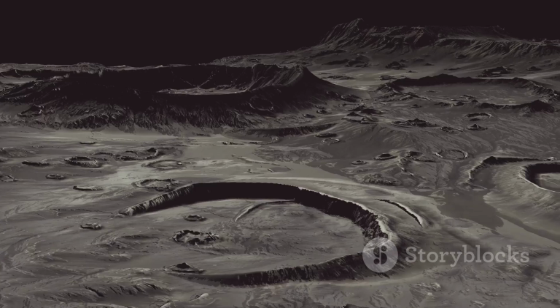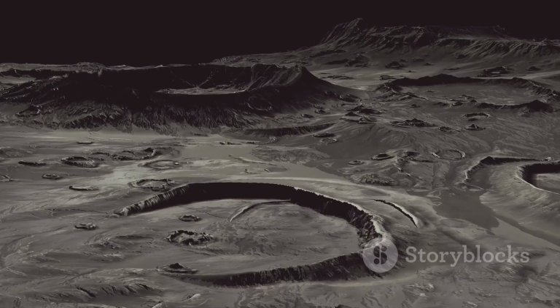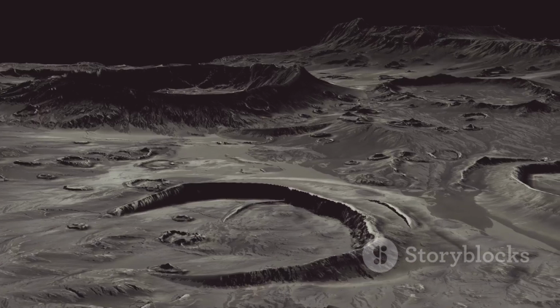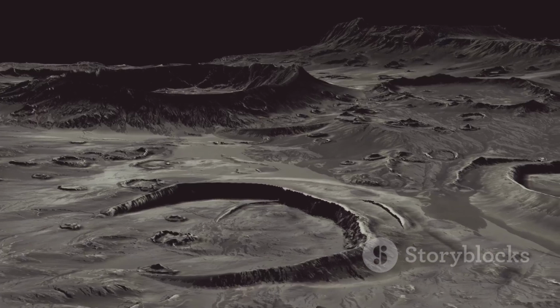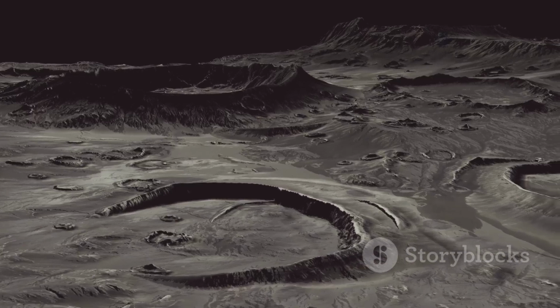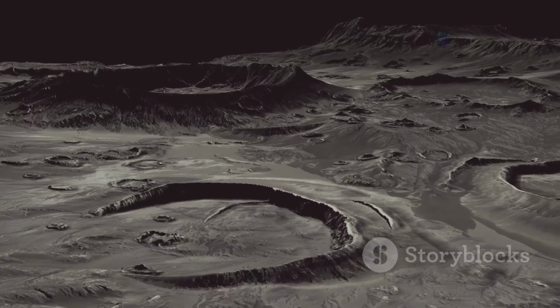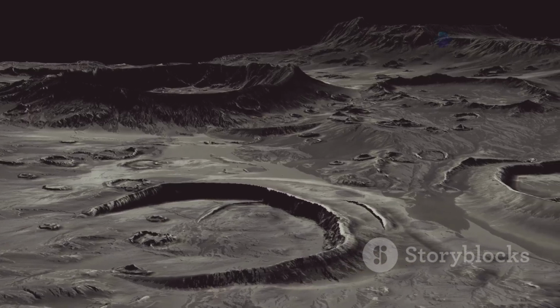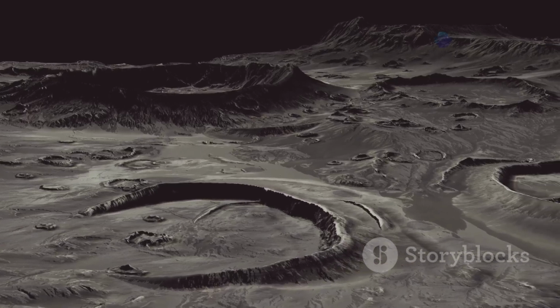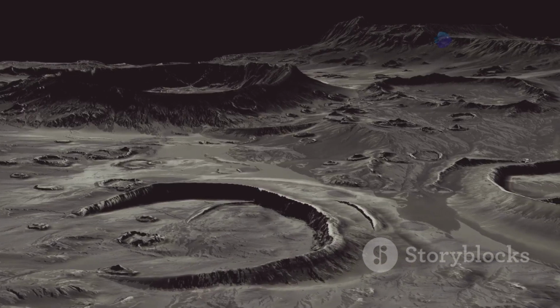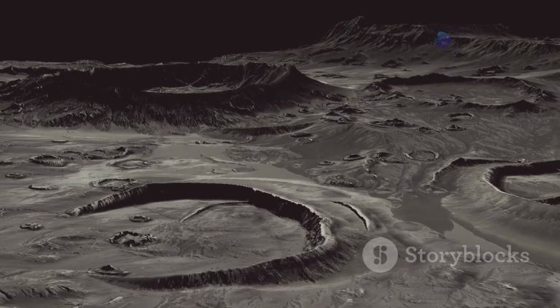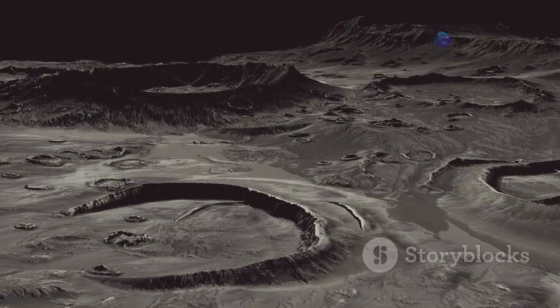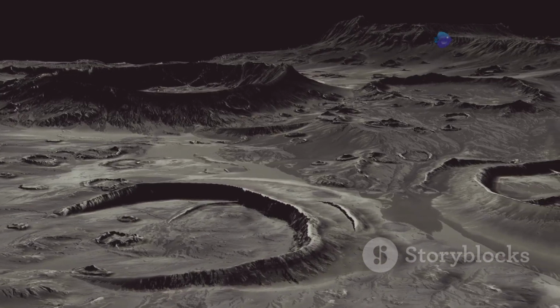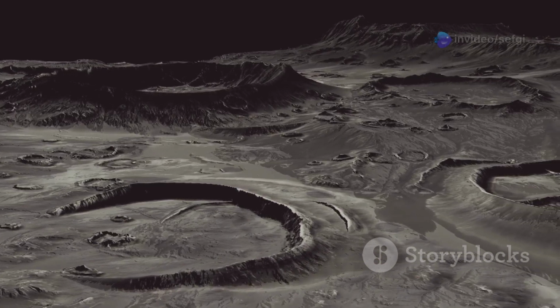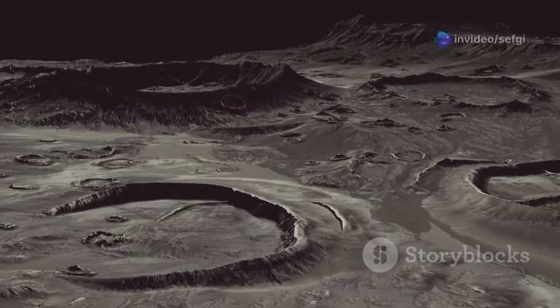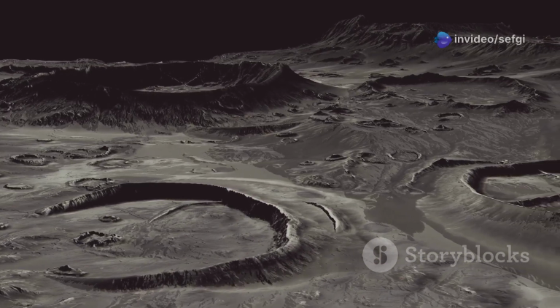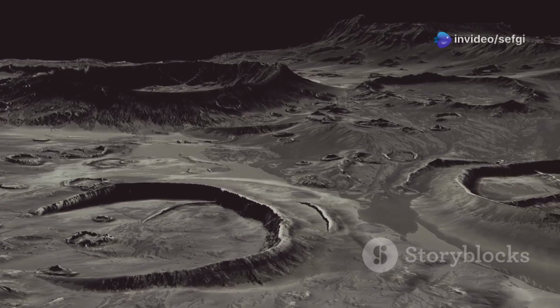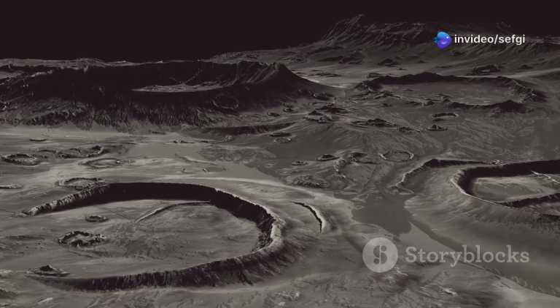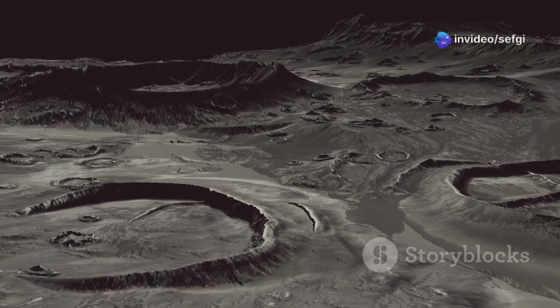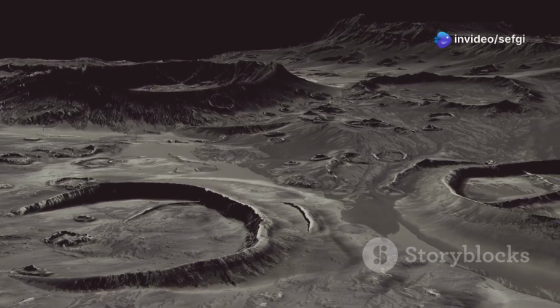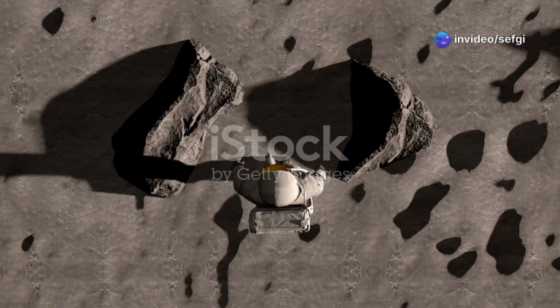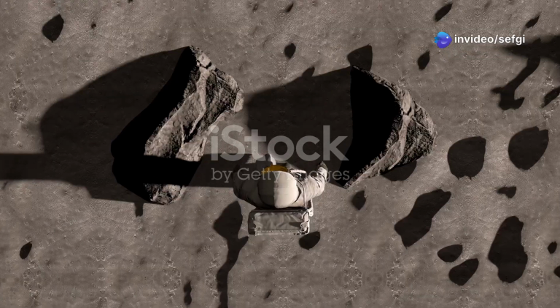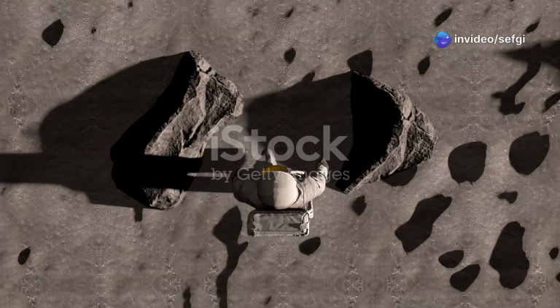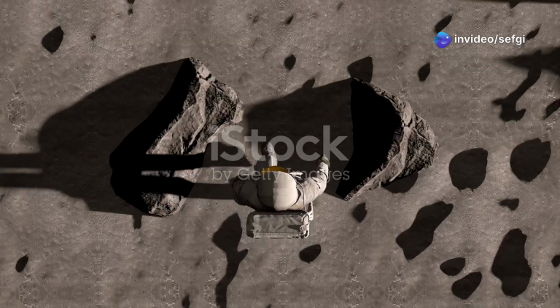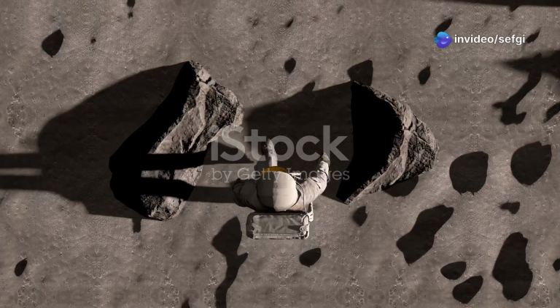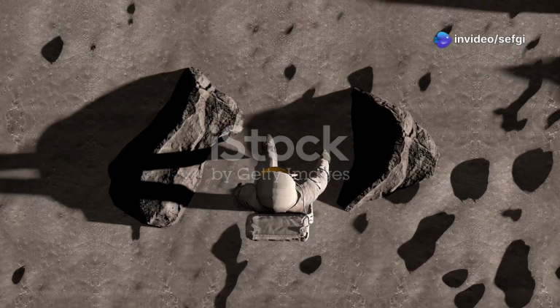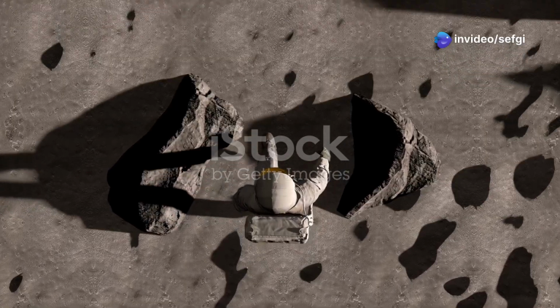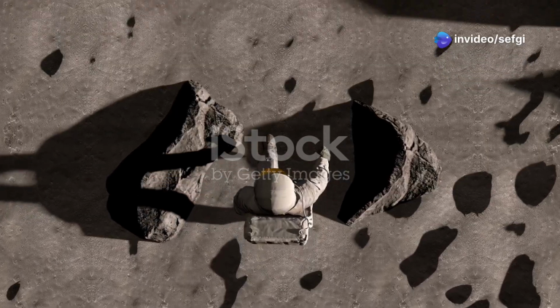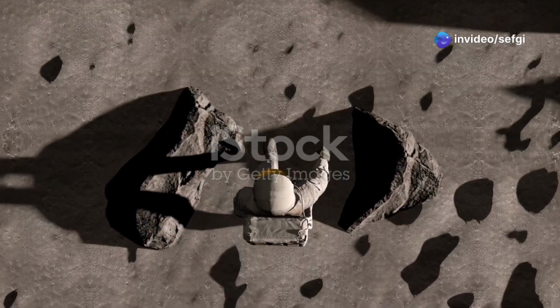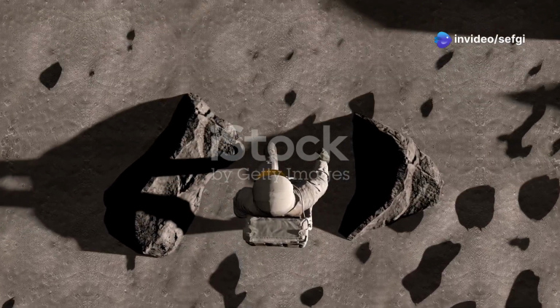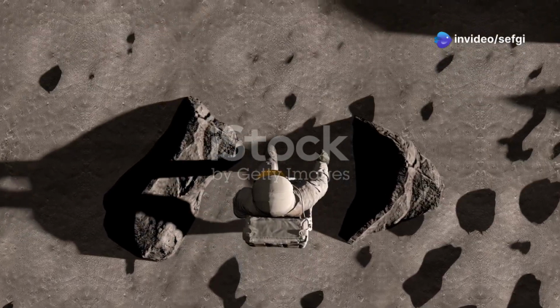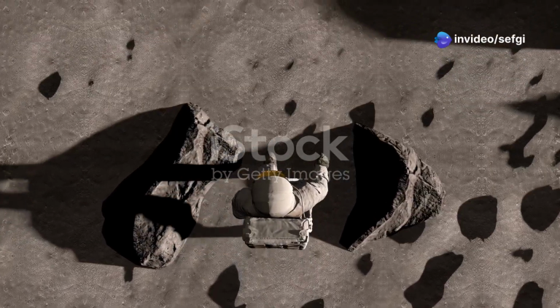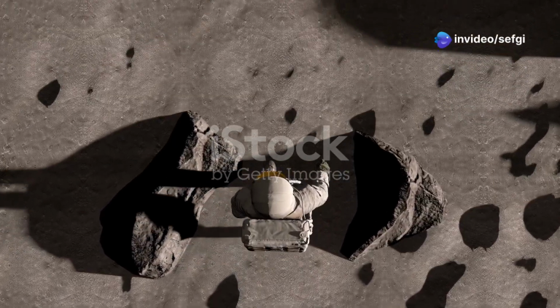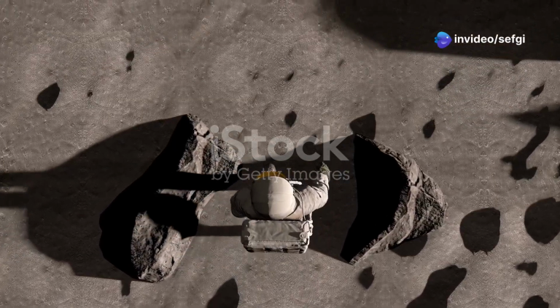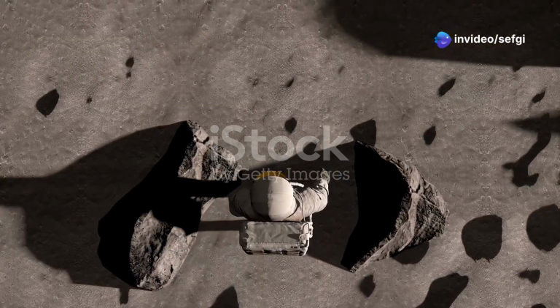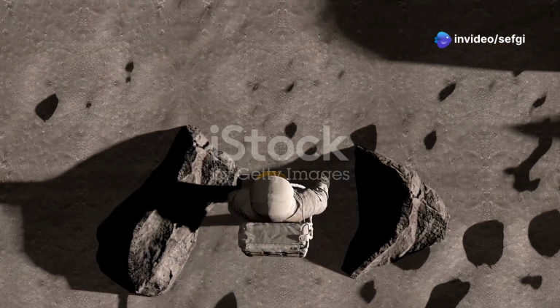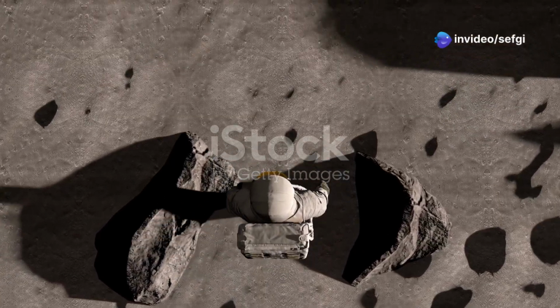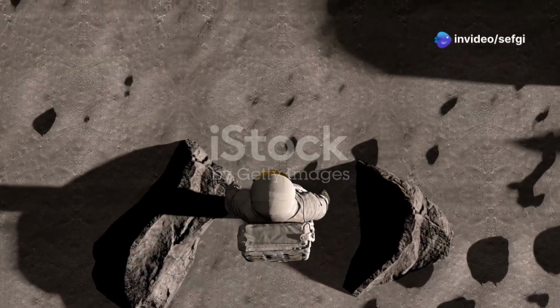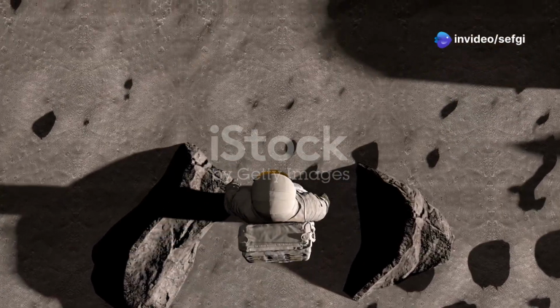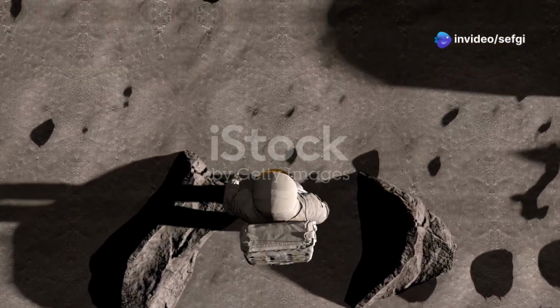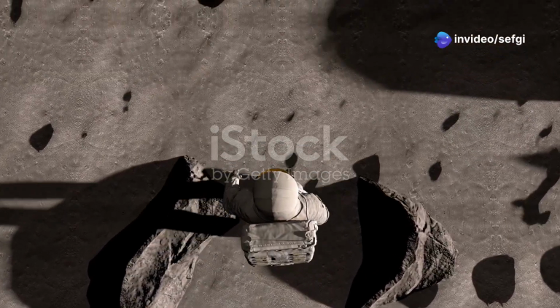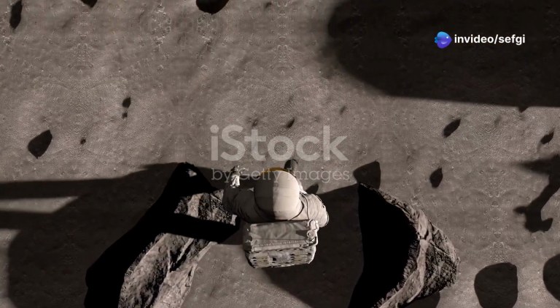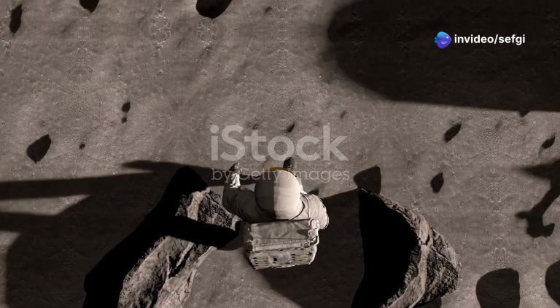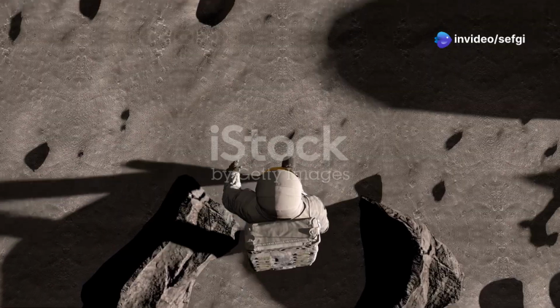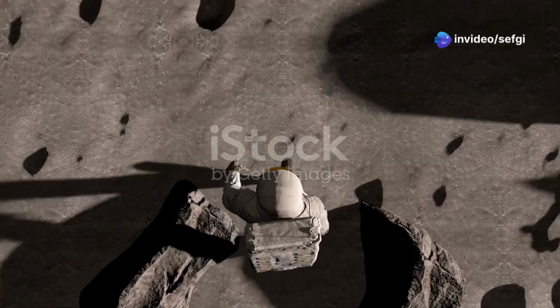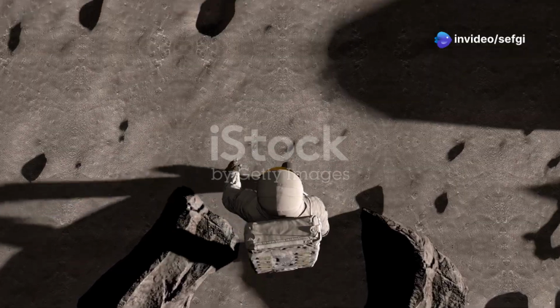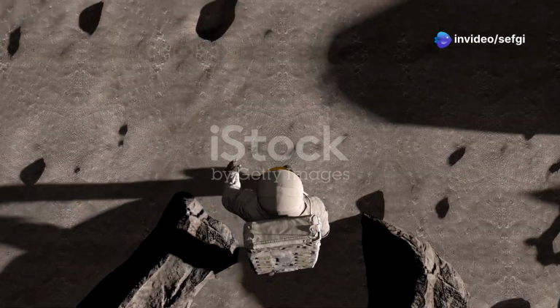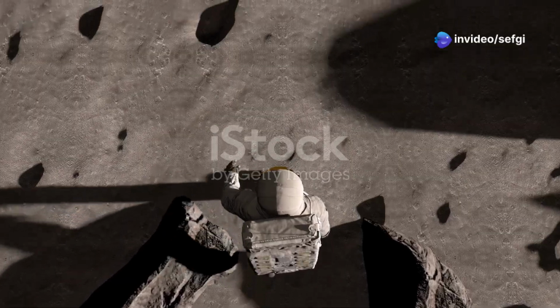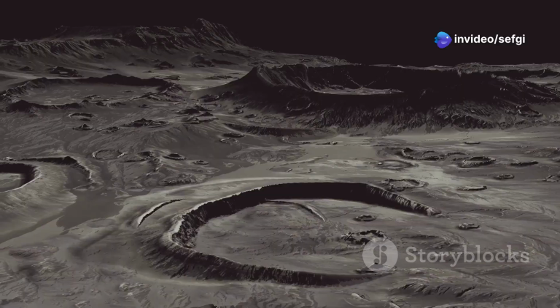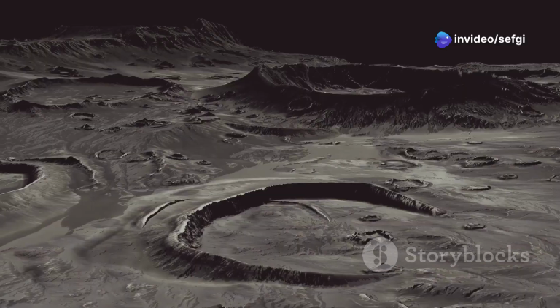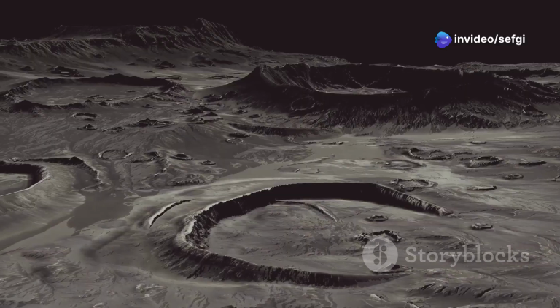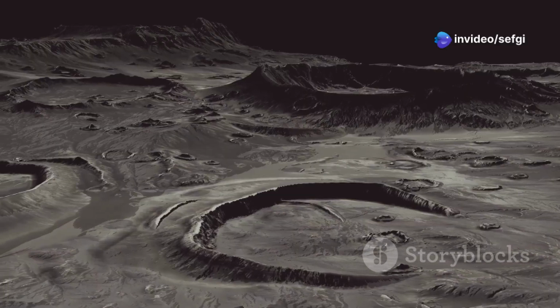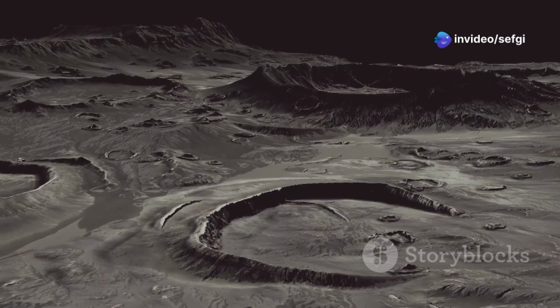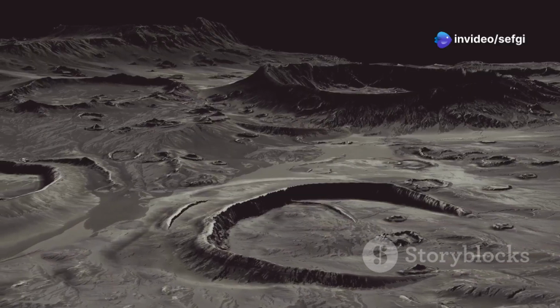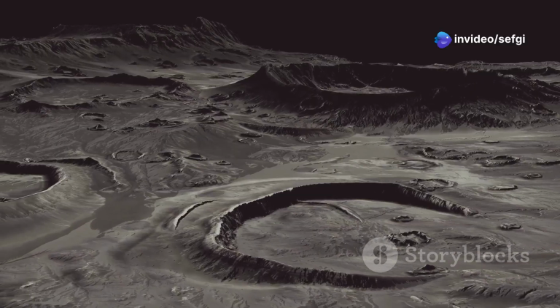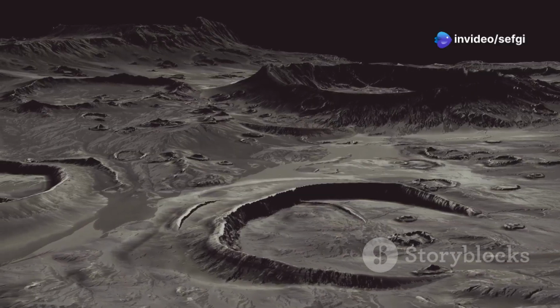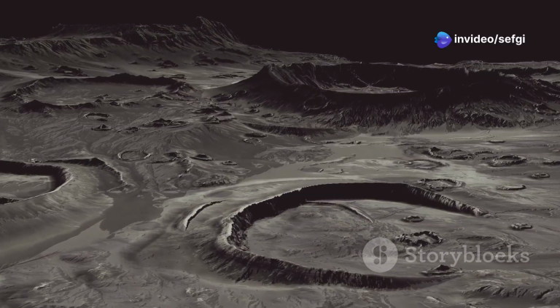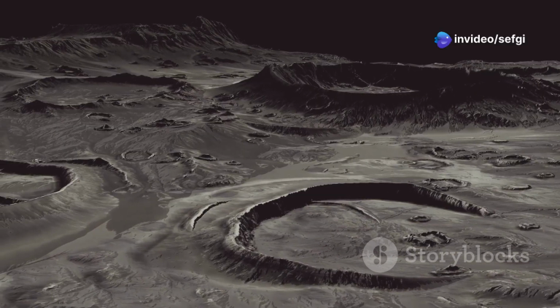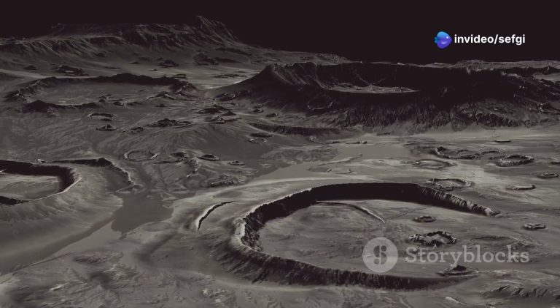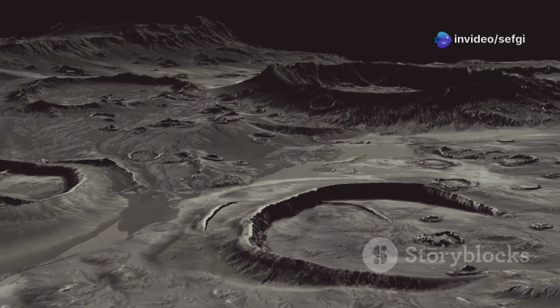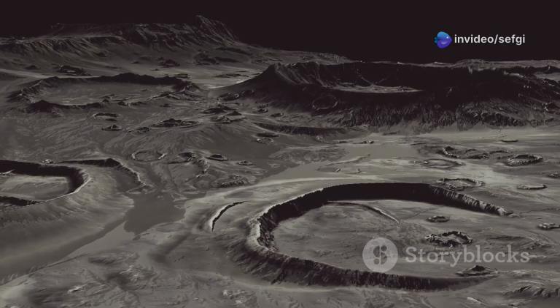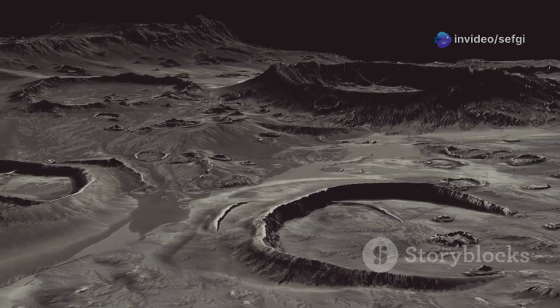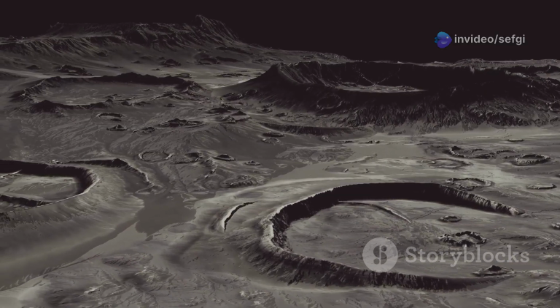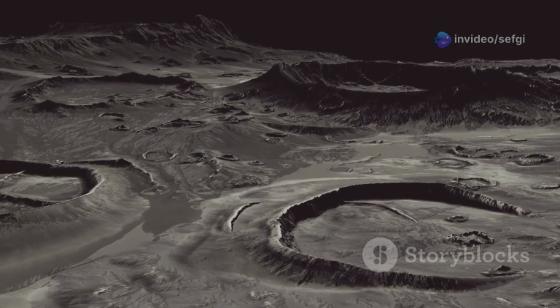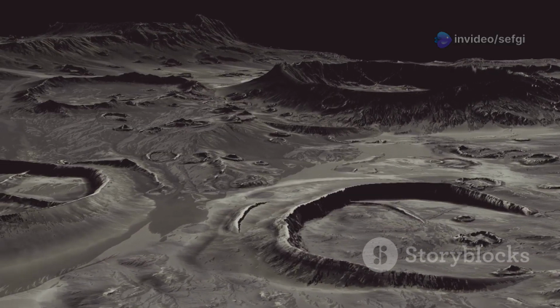Hey space enthusiasts! Today we're diving into one of the moon's most intriguing mysteries — why is it so hard to find water up there?